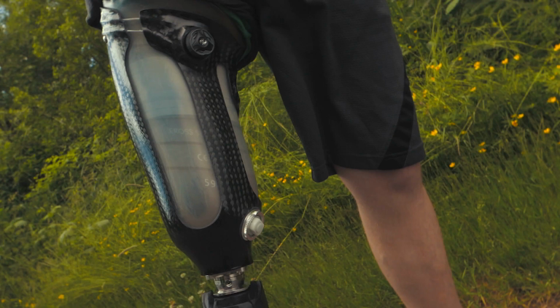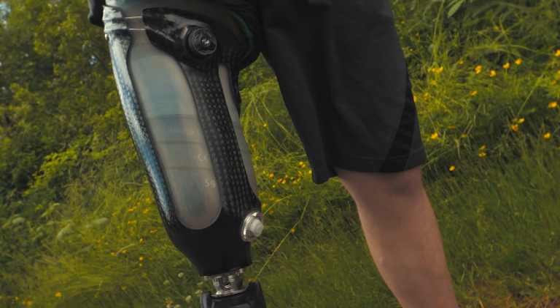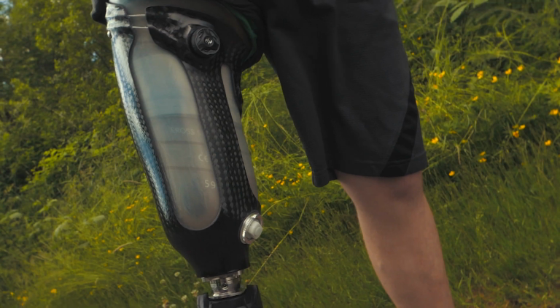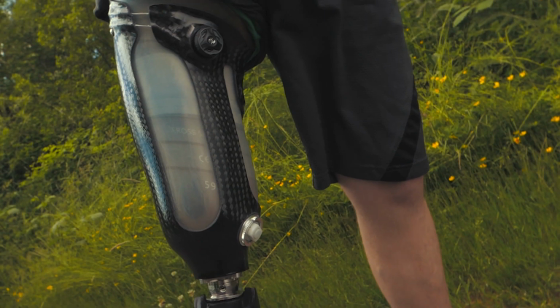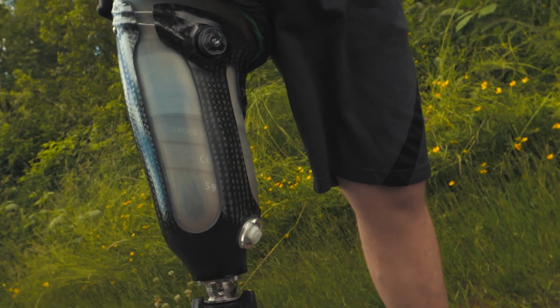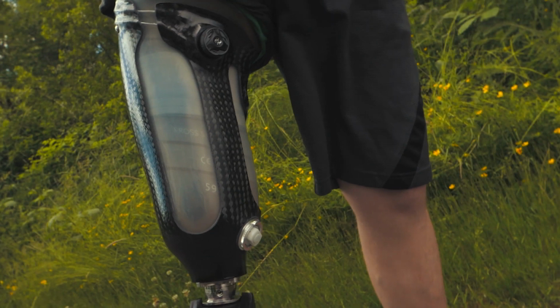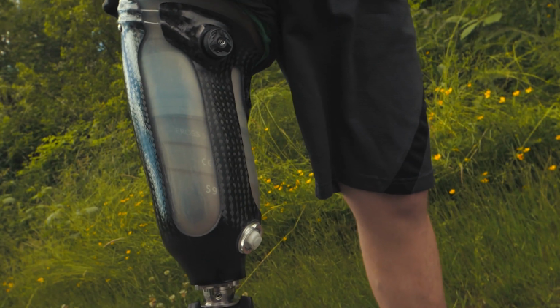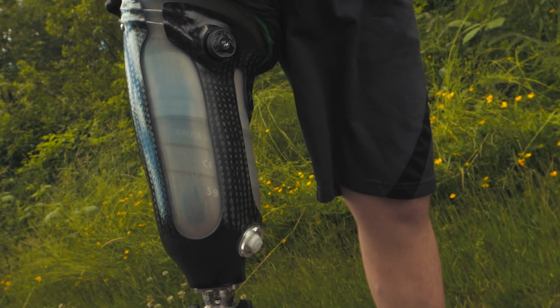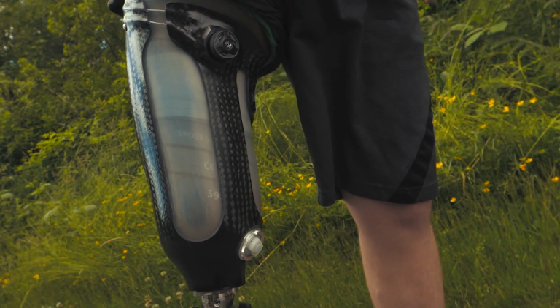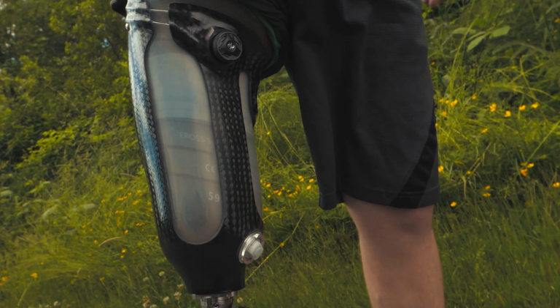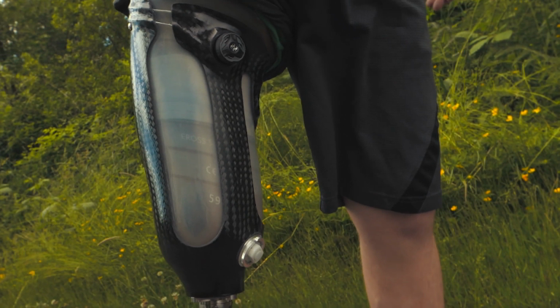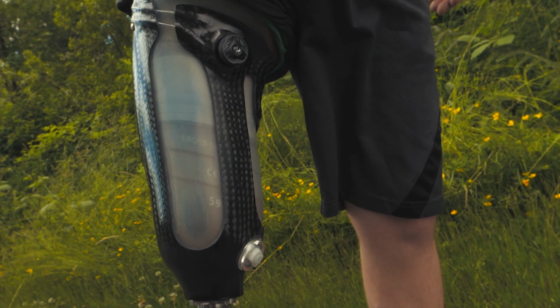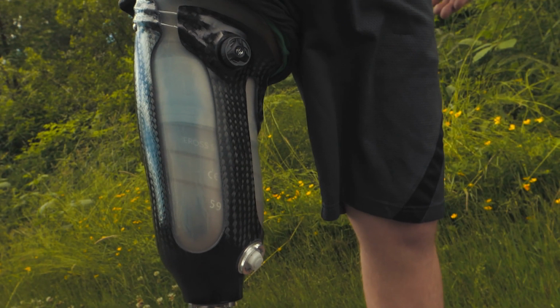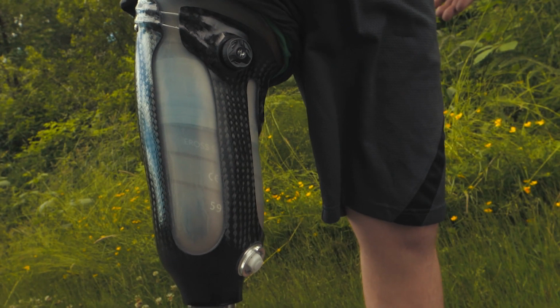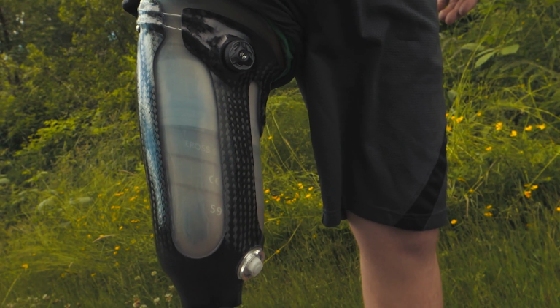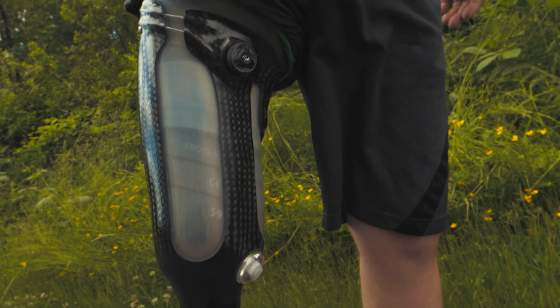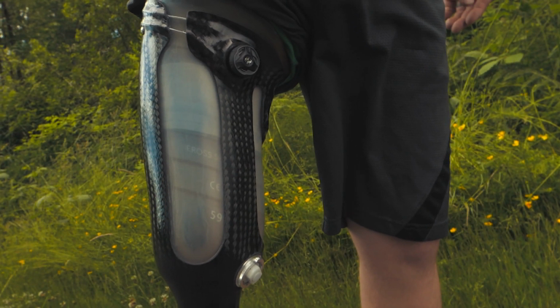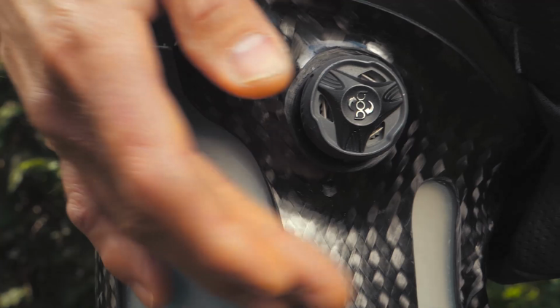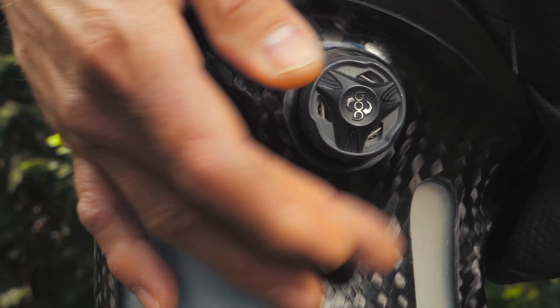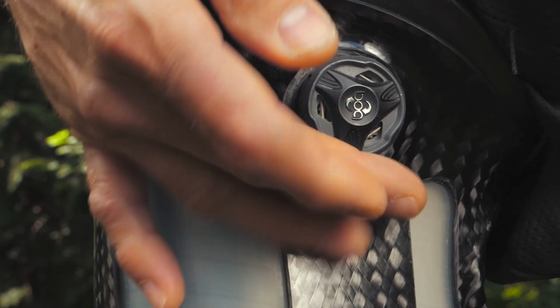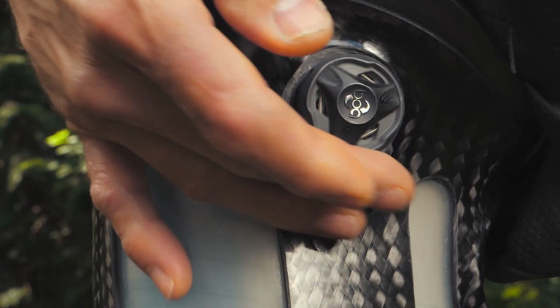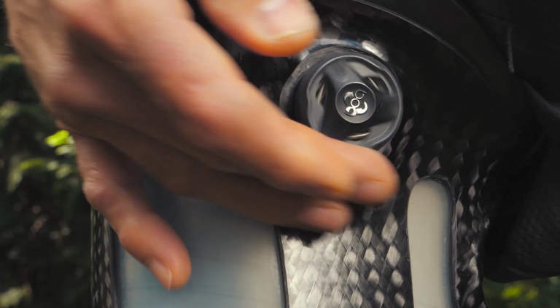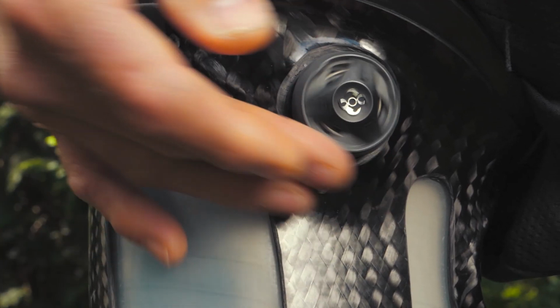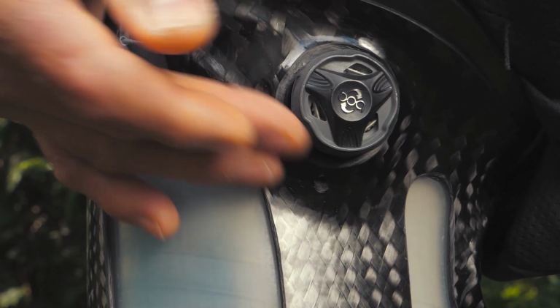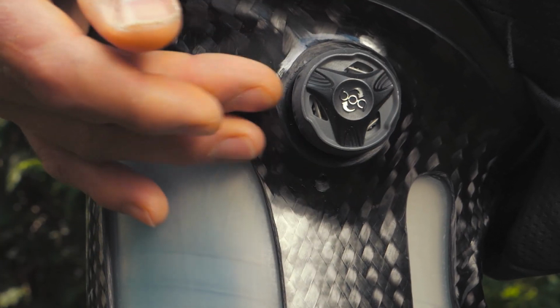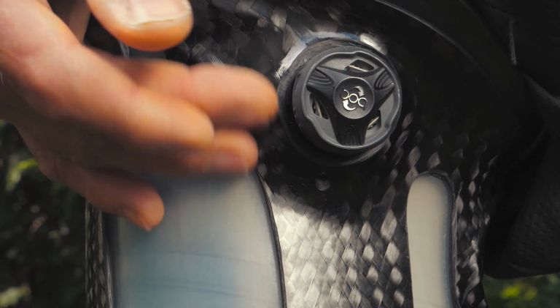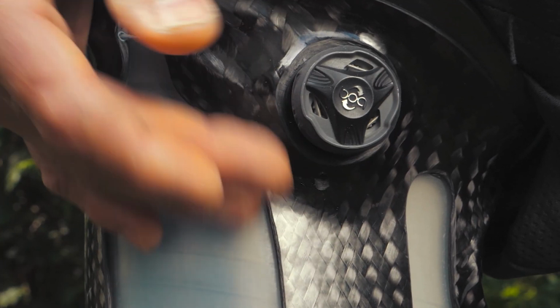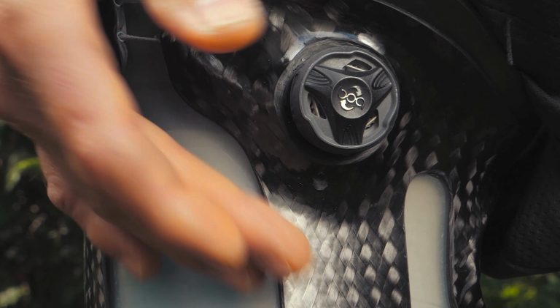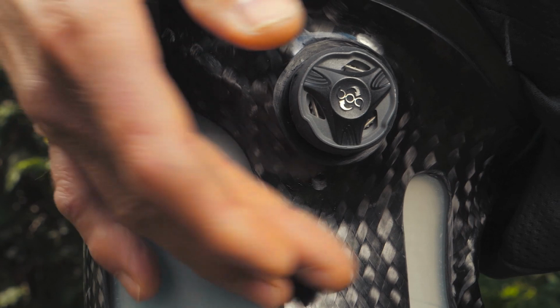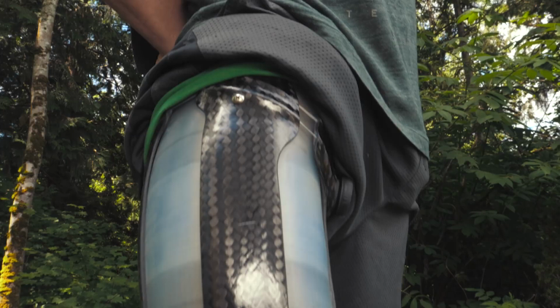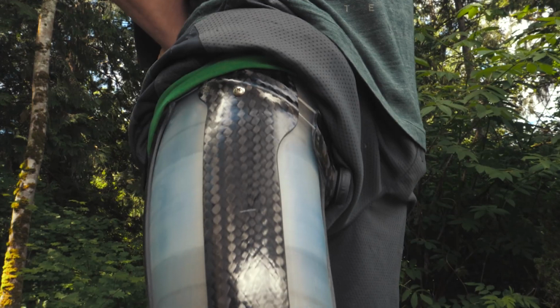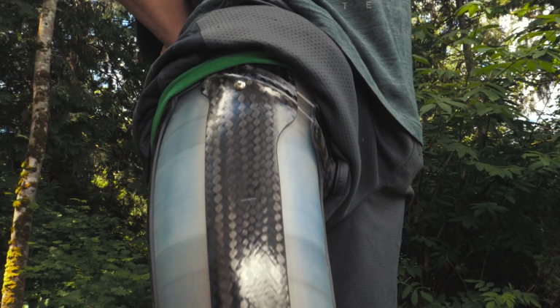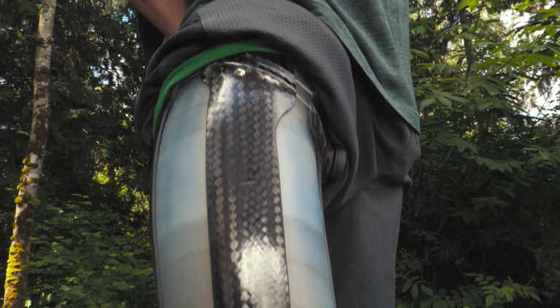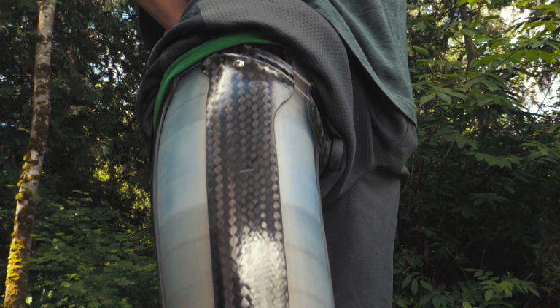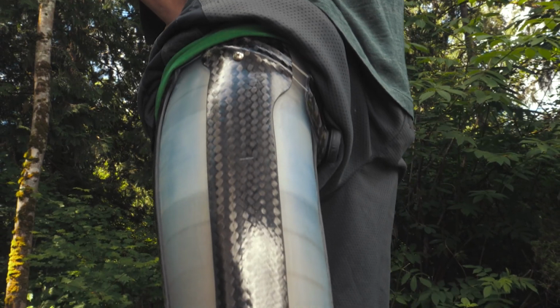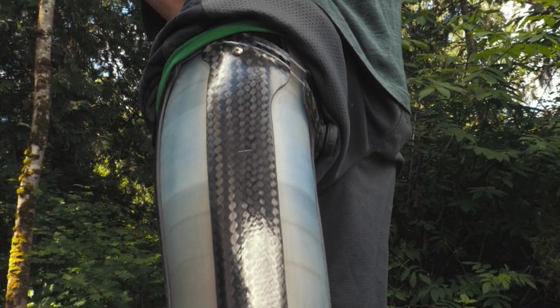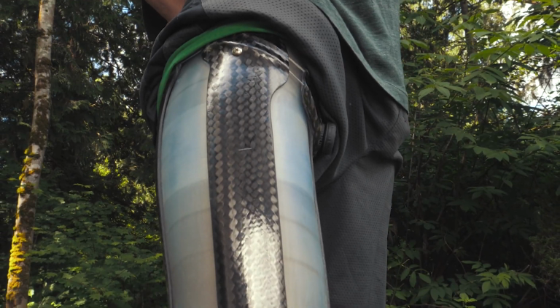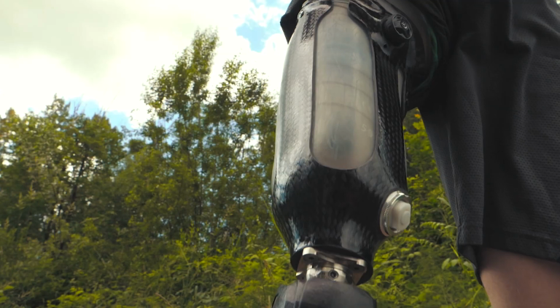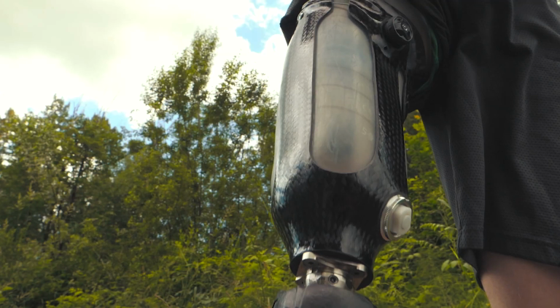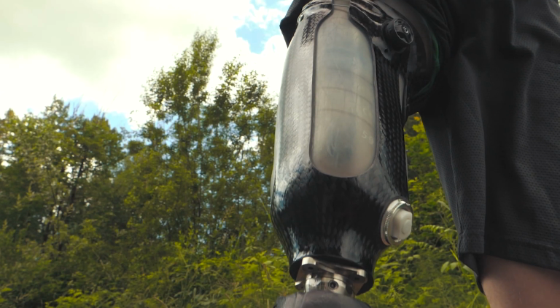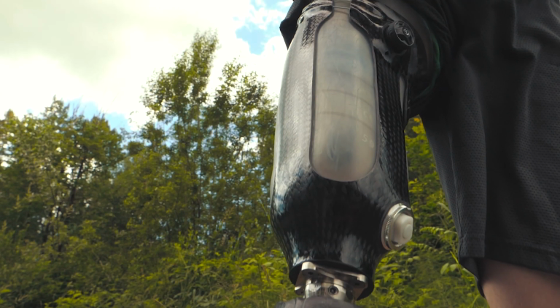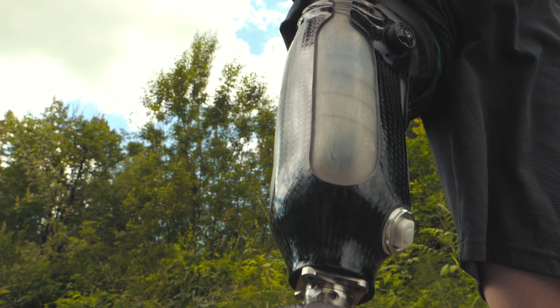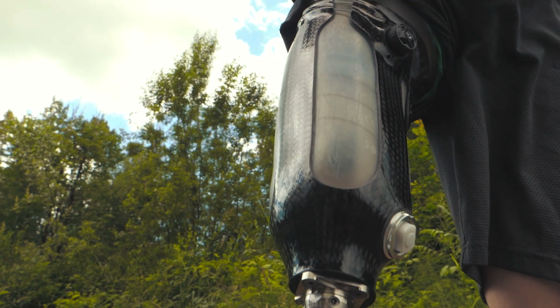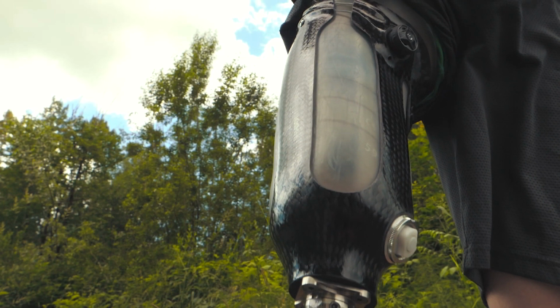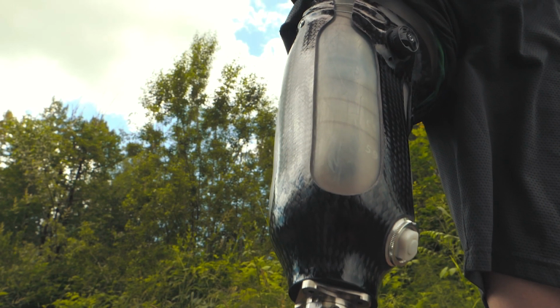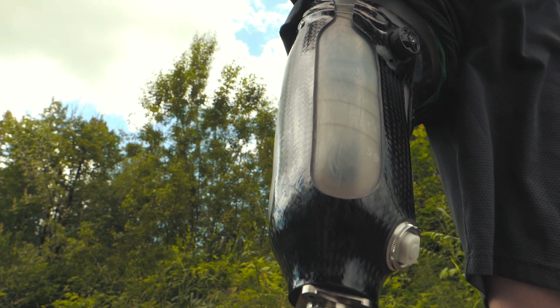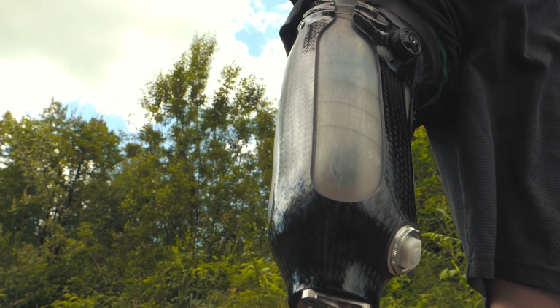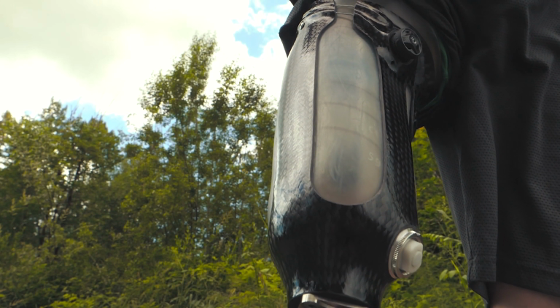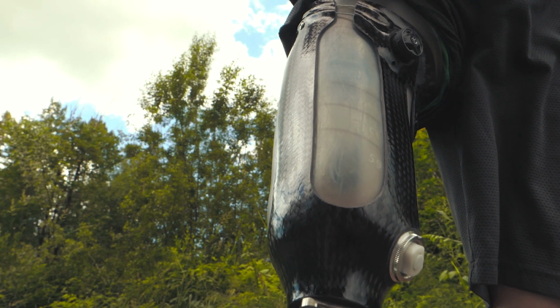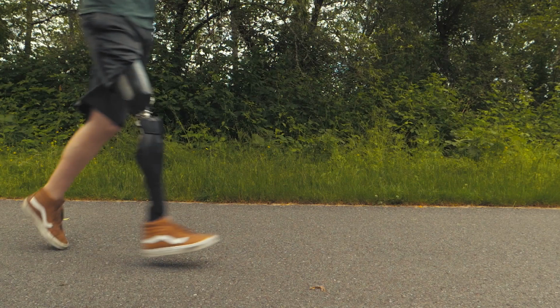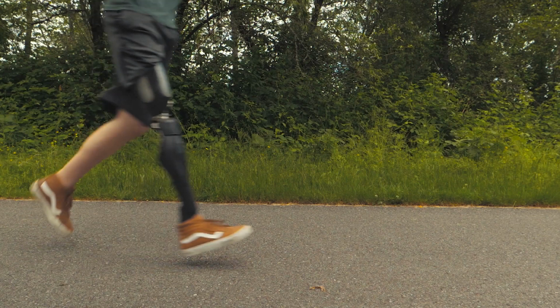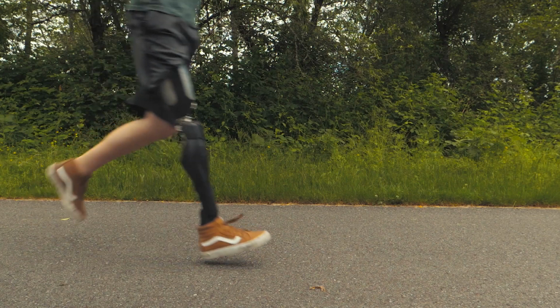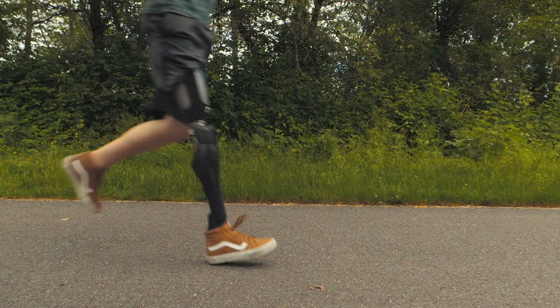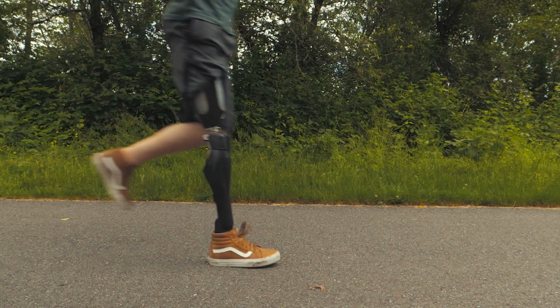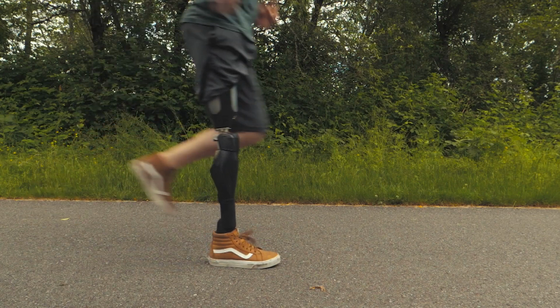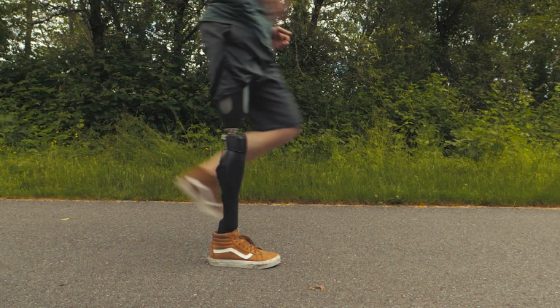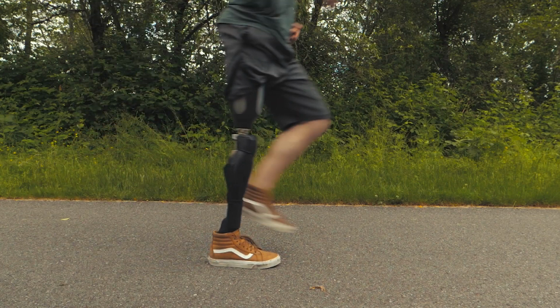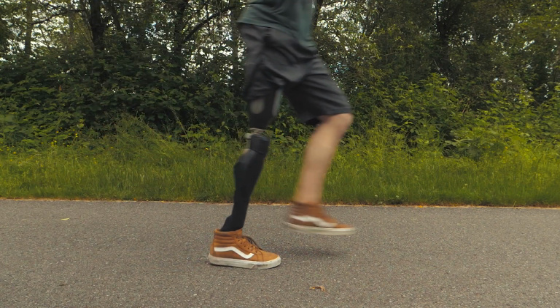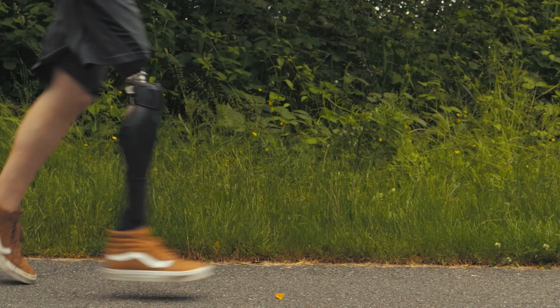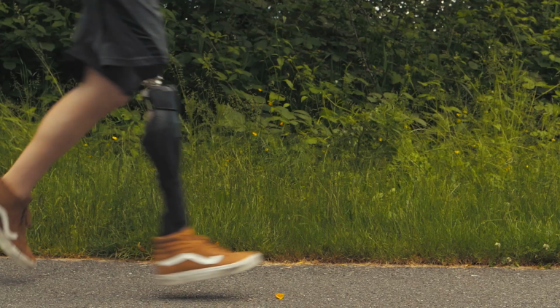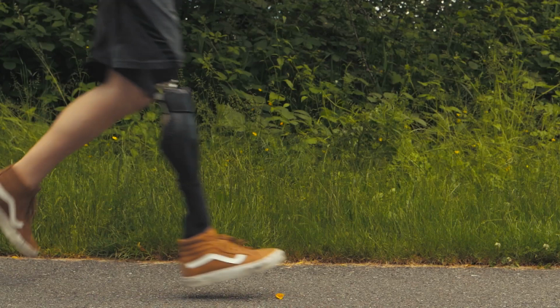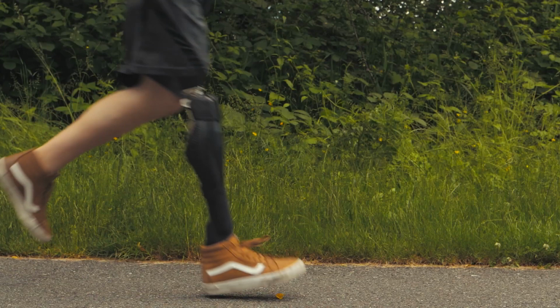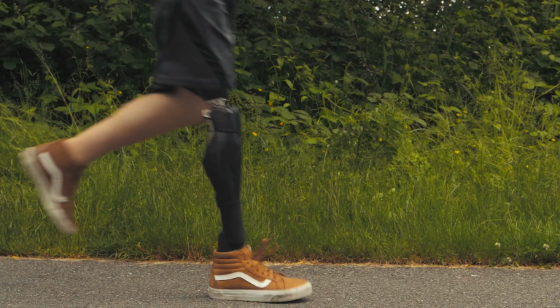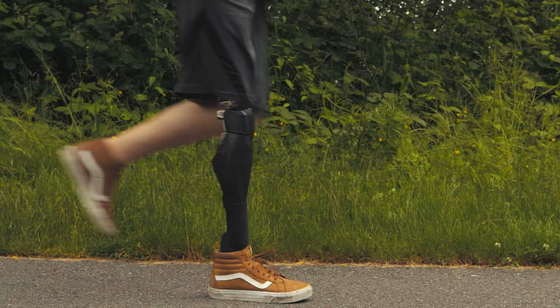The Hi-Fi Socket also provides a great sense of proprioception so that as an amputee is walking, they feel more connected to the ground.